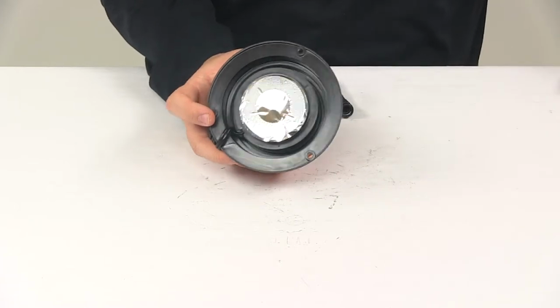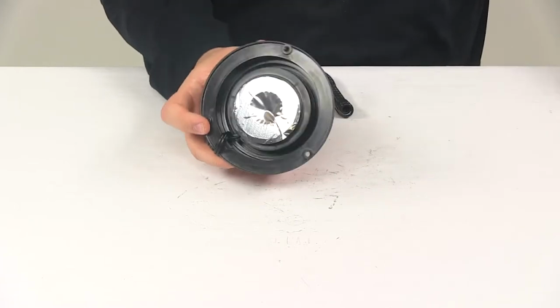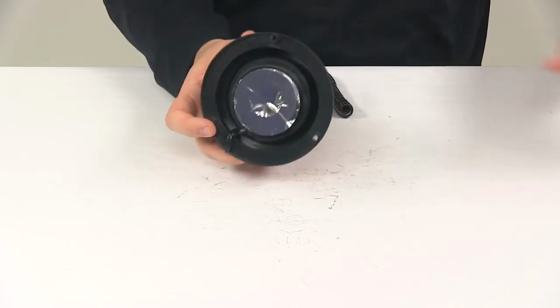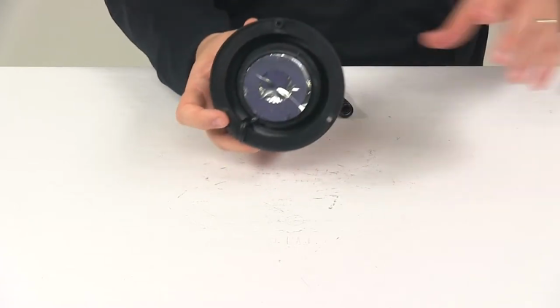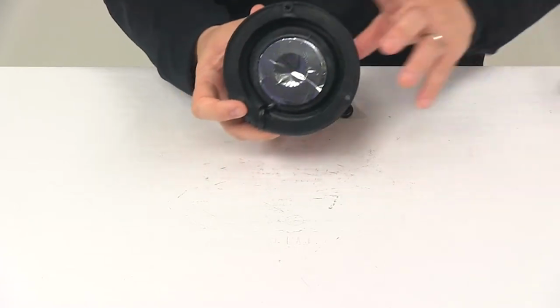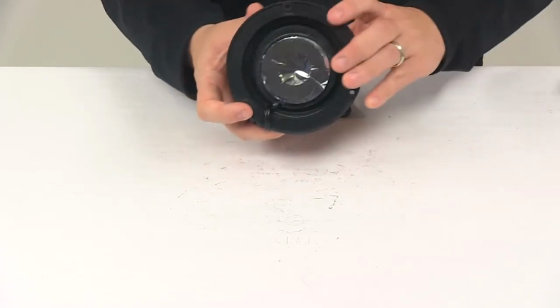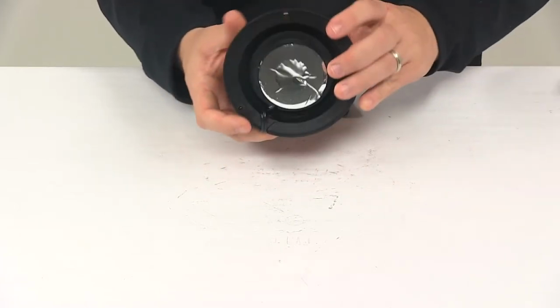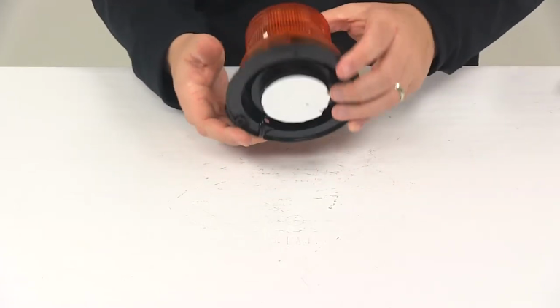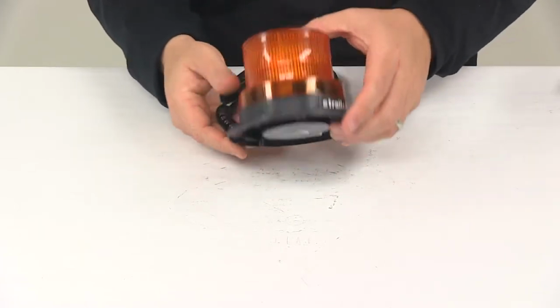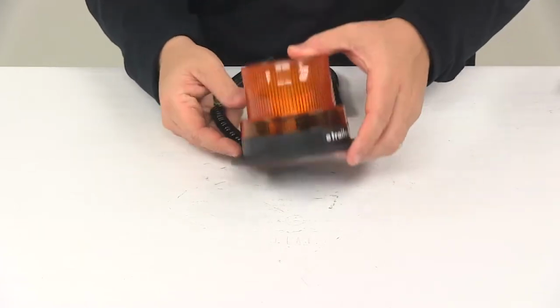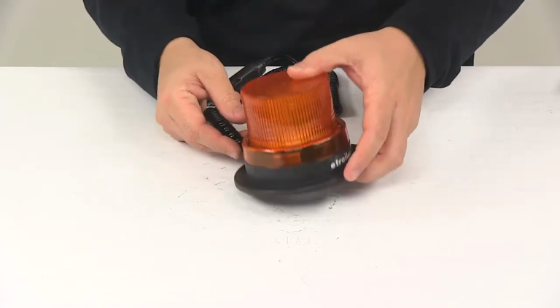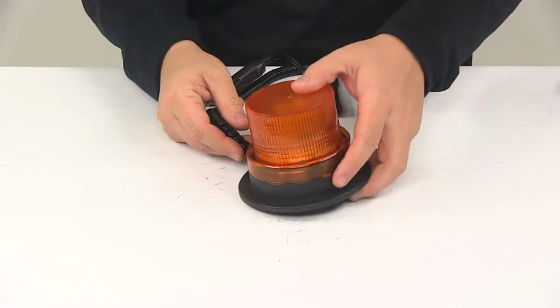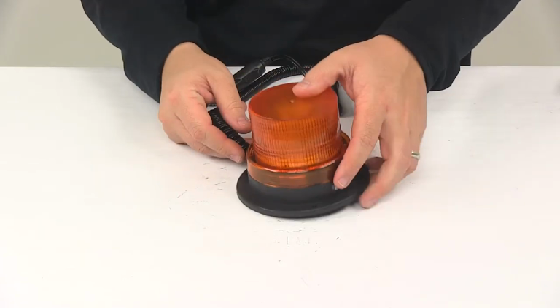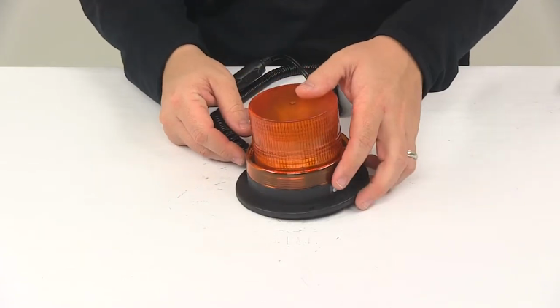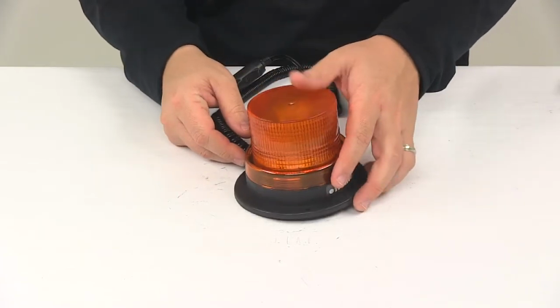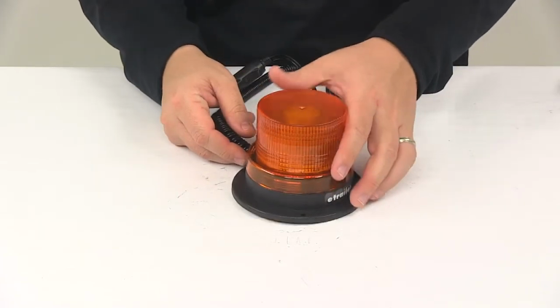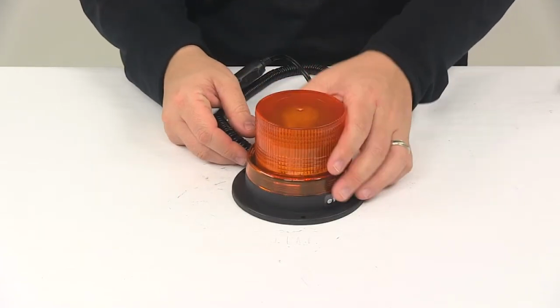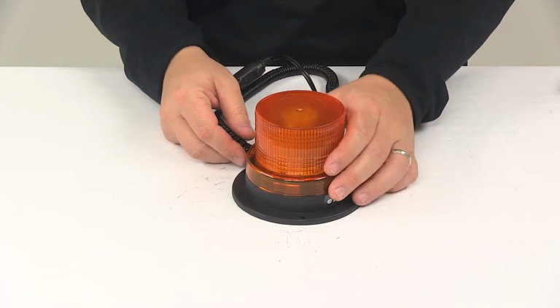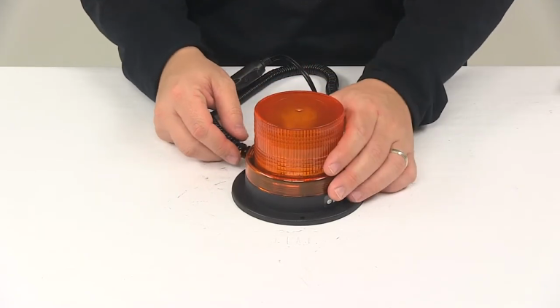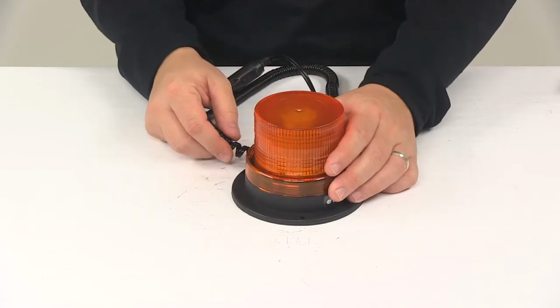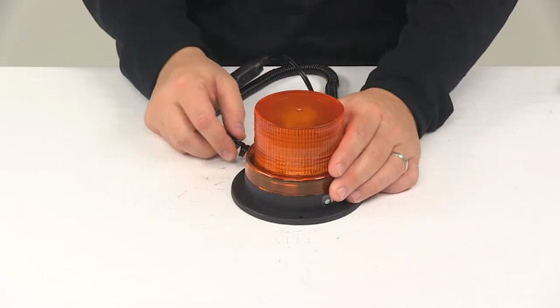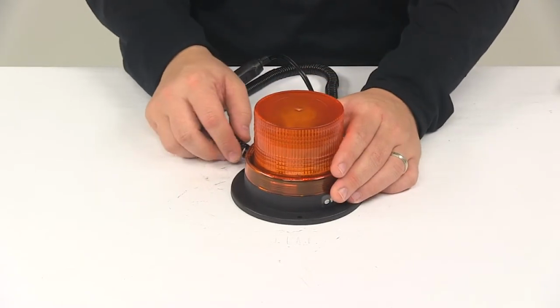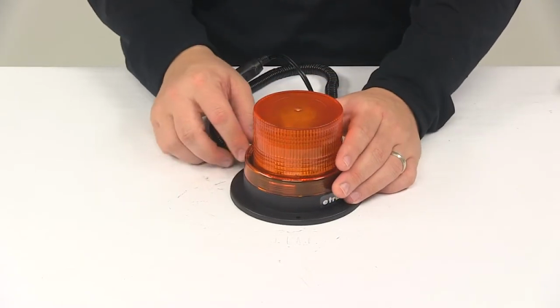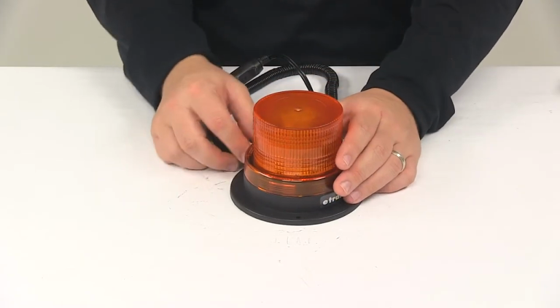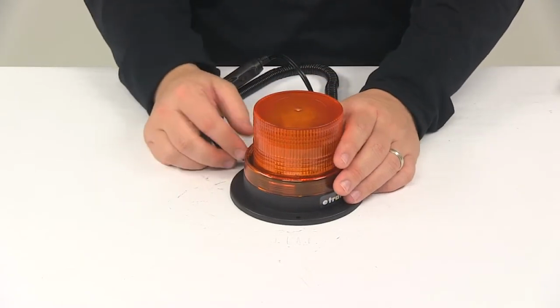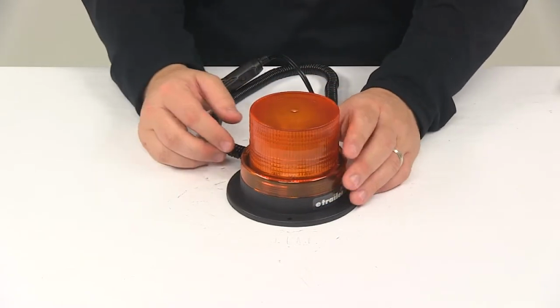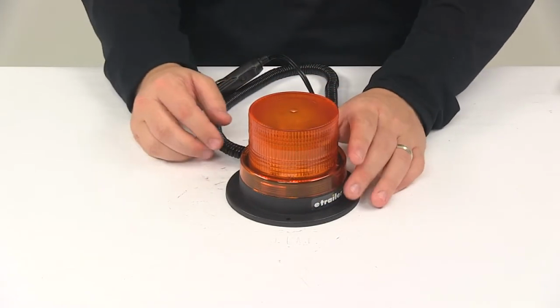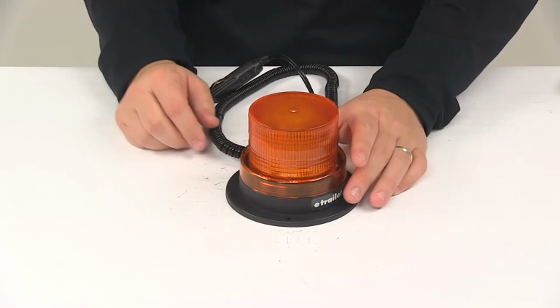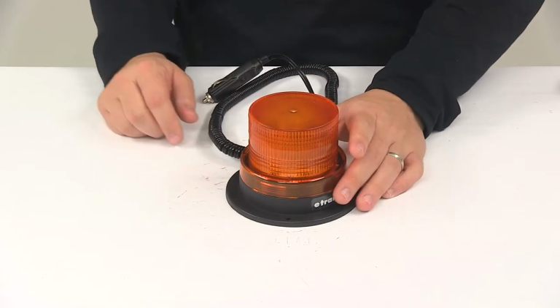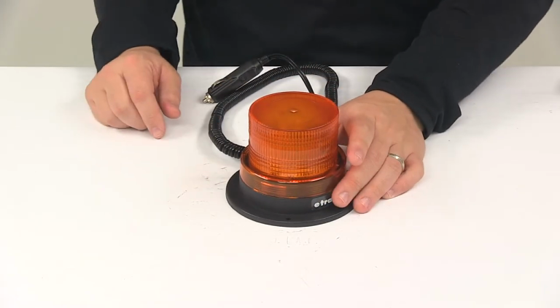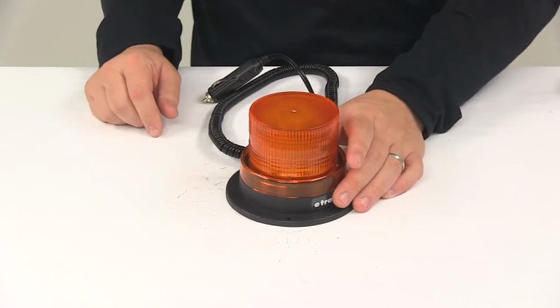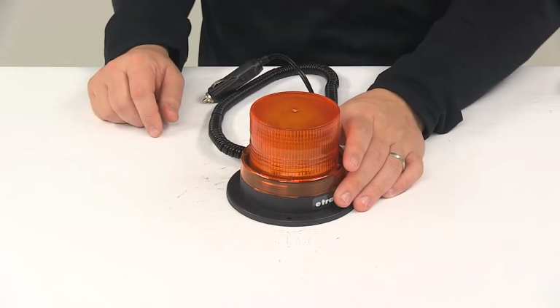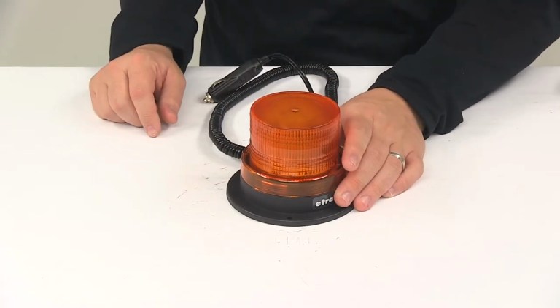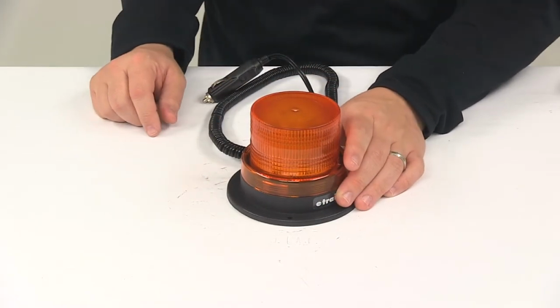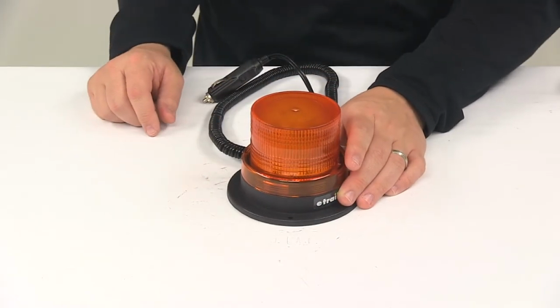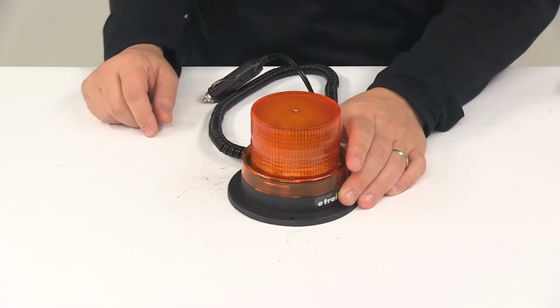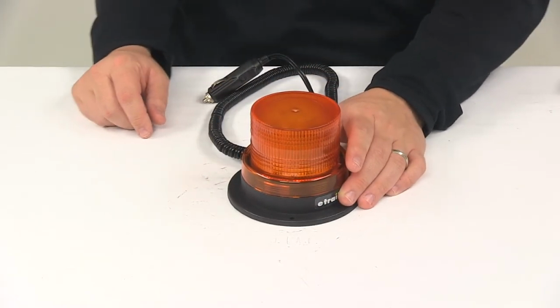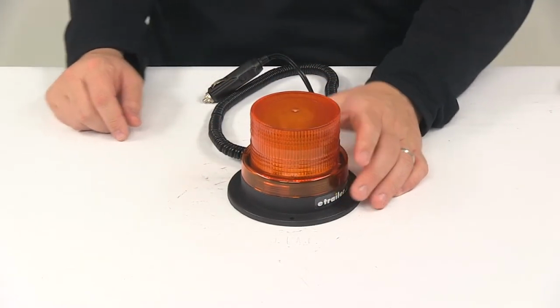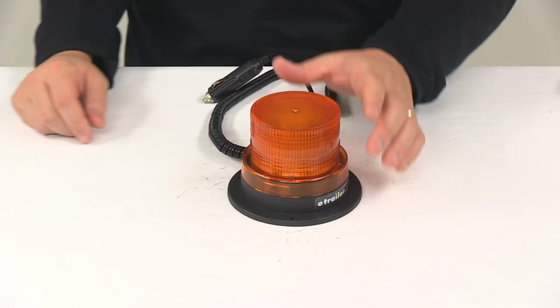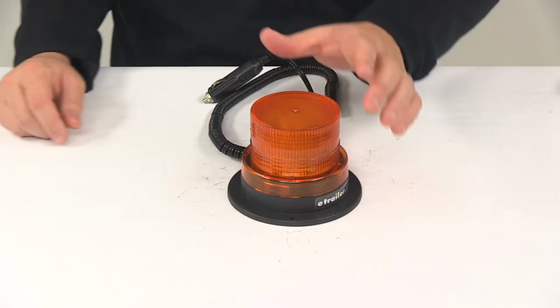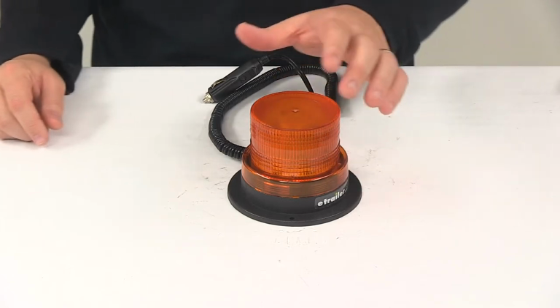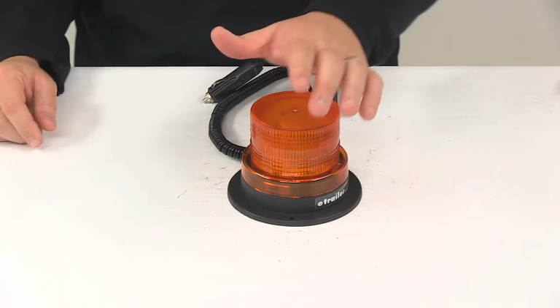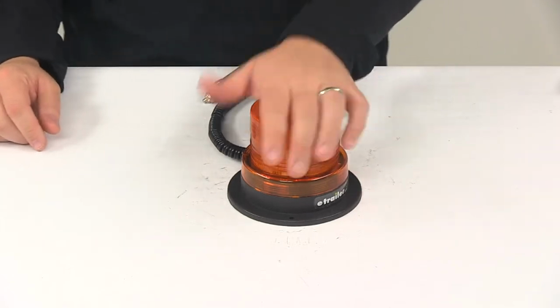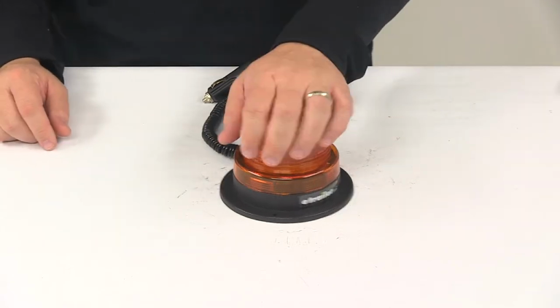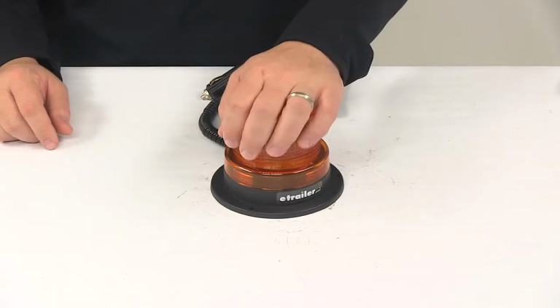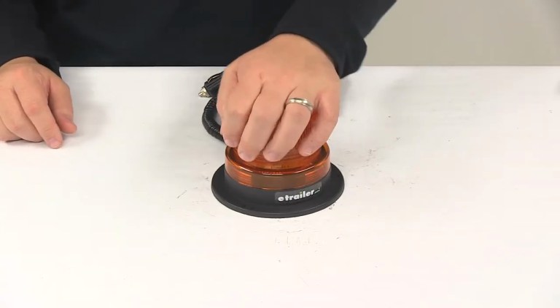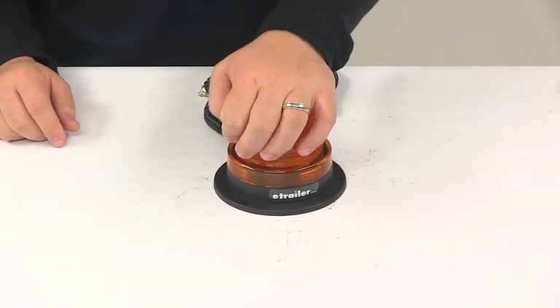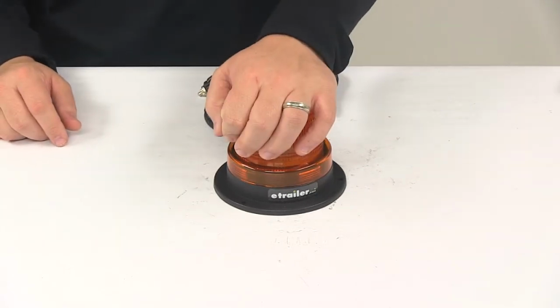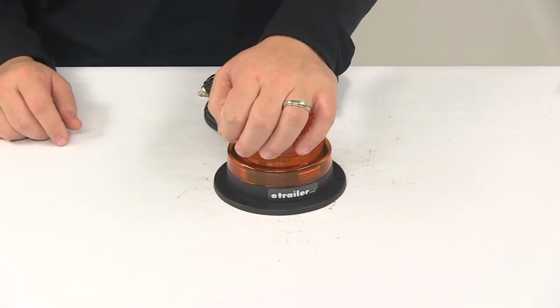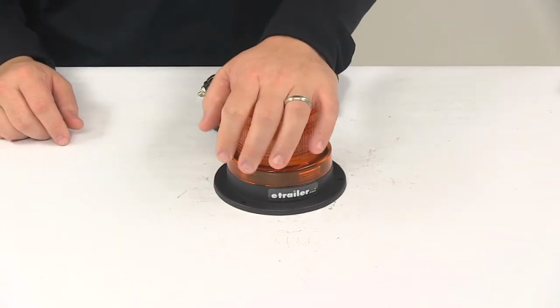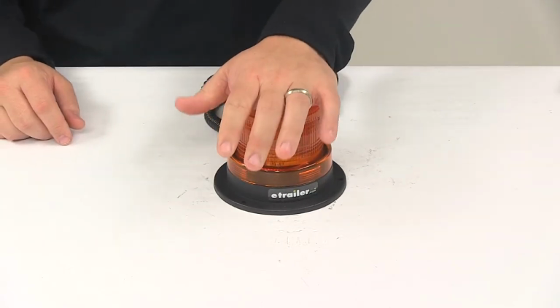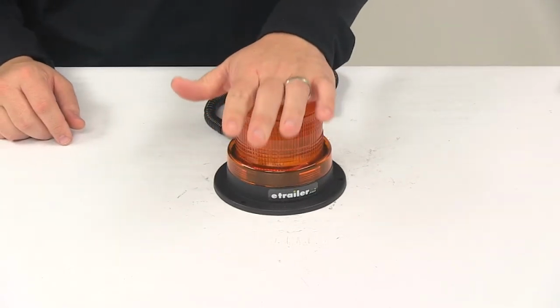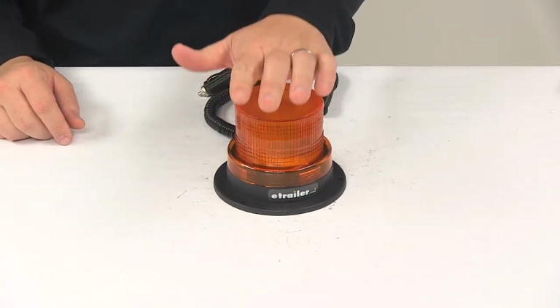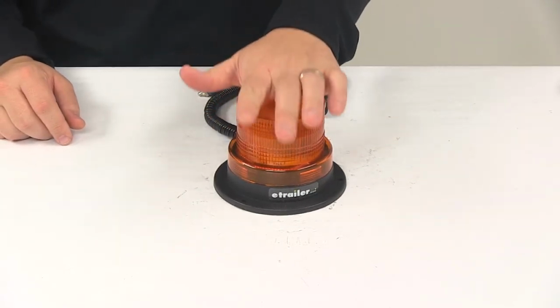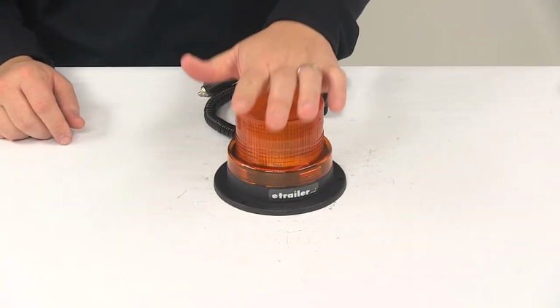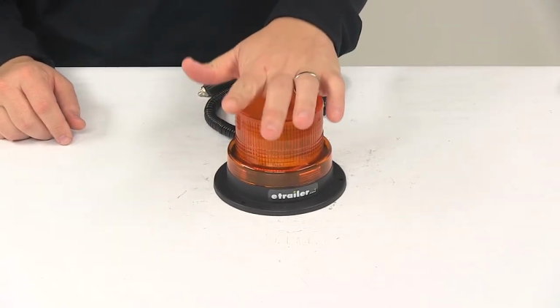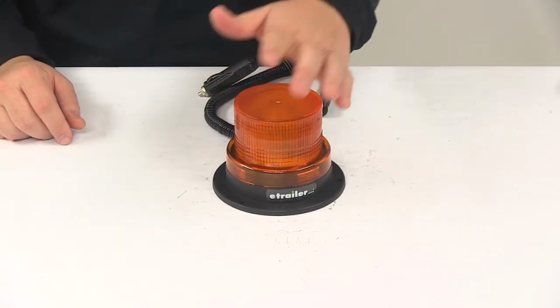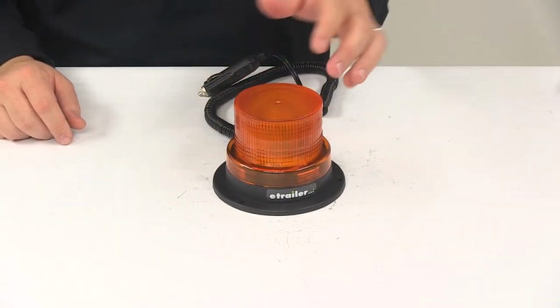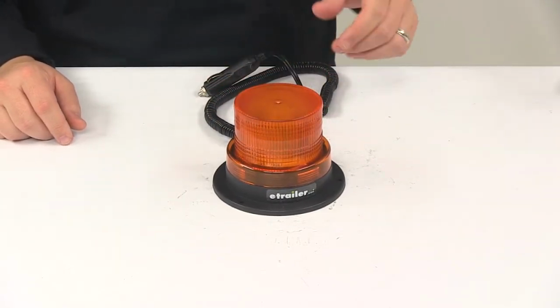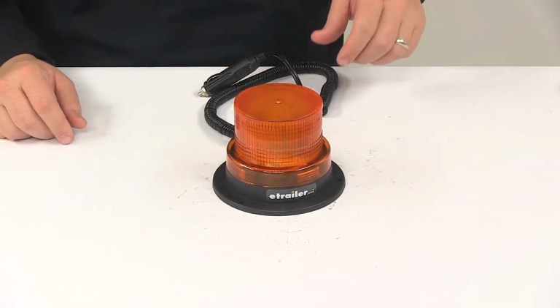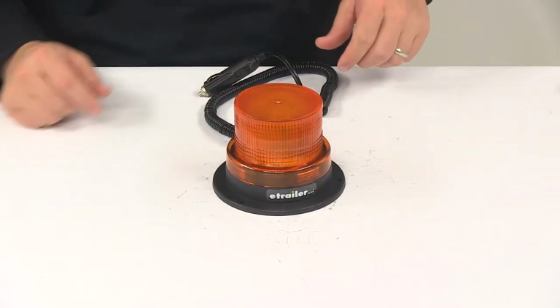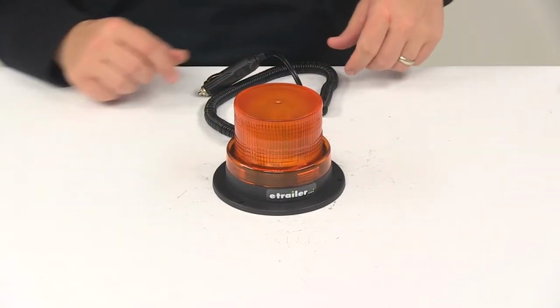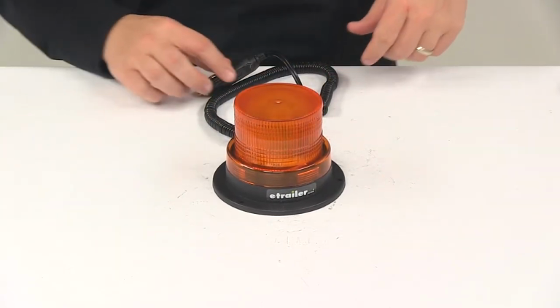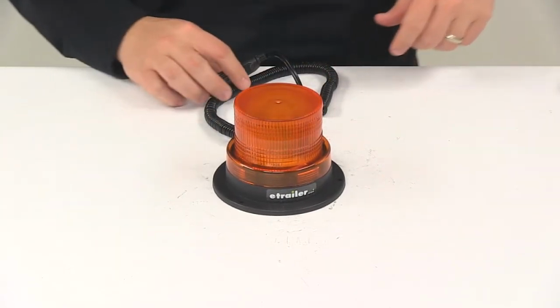Power draw at 10 to 30-volt DC is 0.5 amps. And Optronics puts a lifetime warranty on the LEDs.